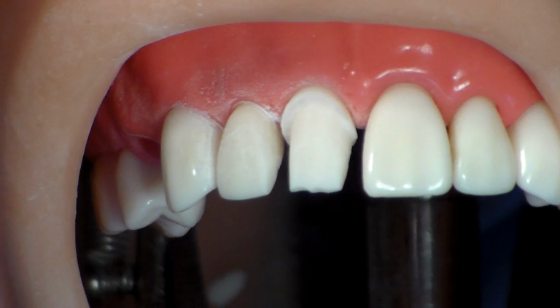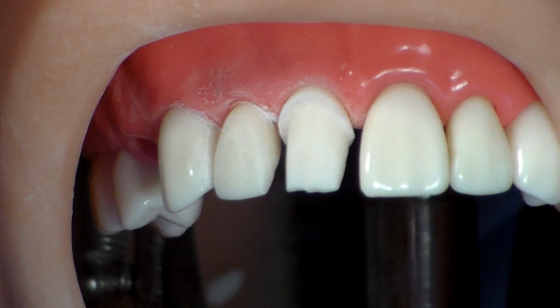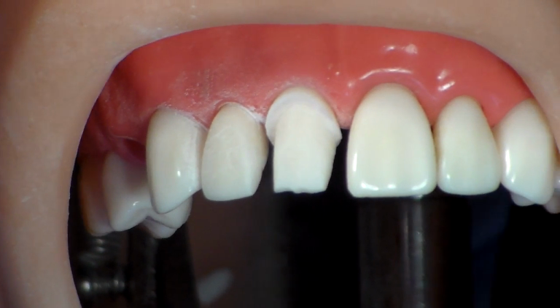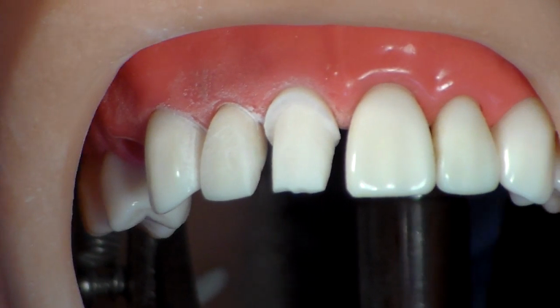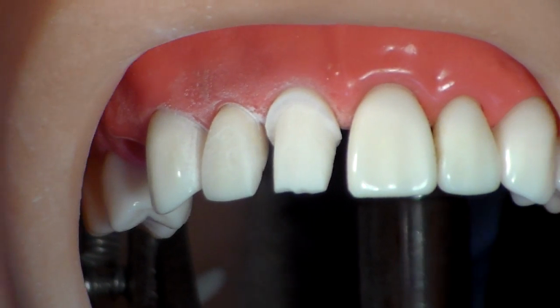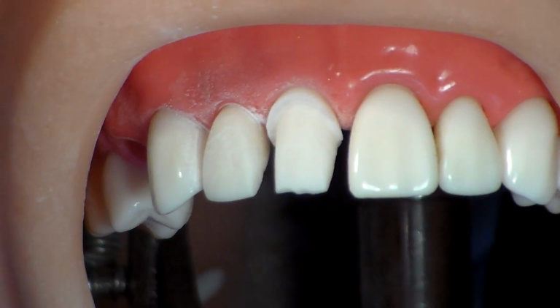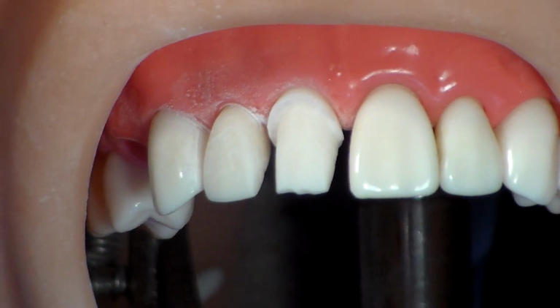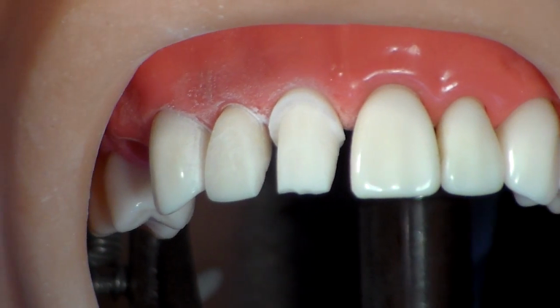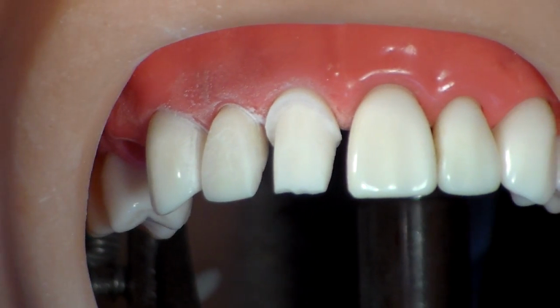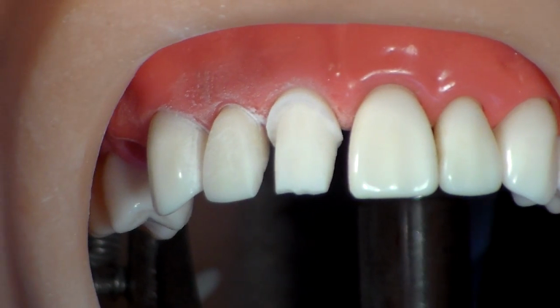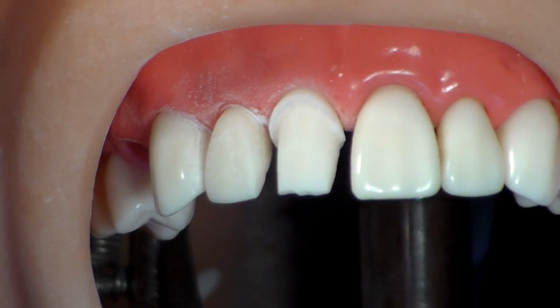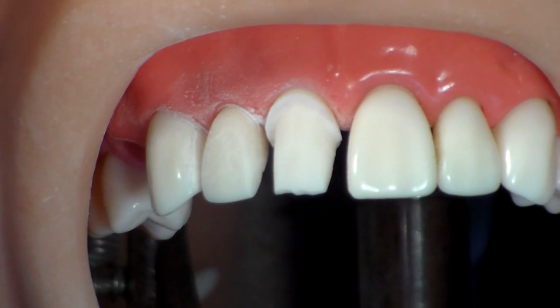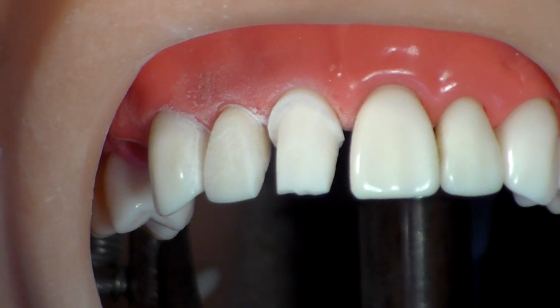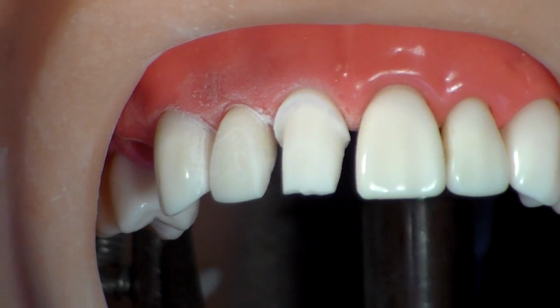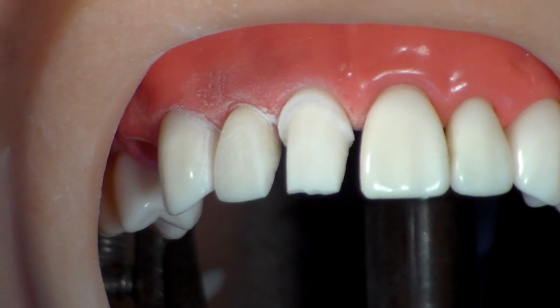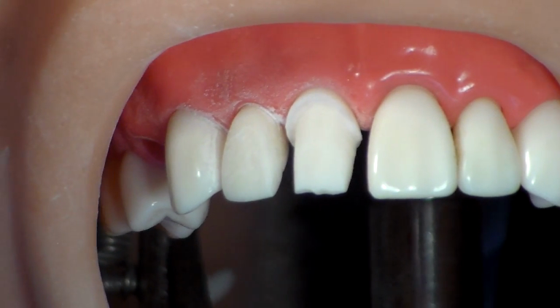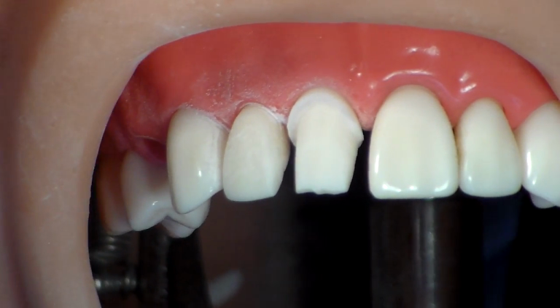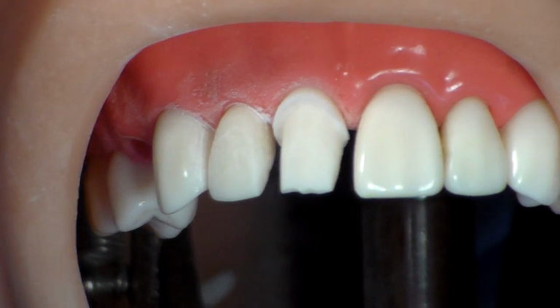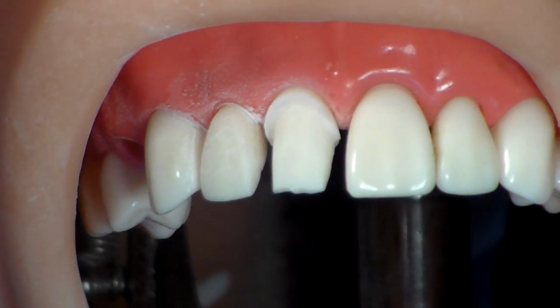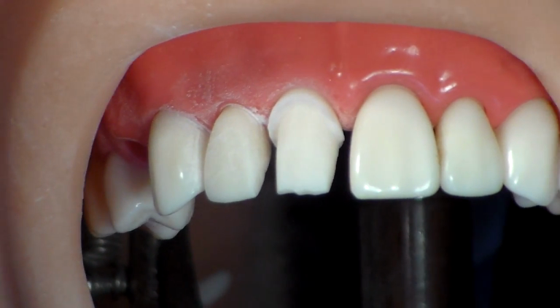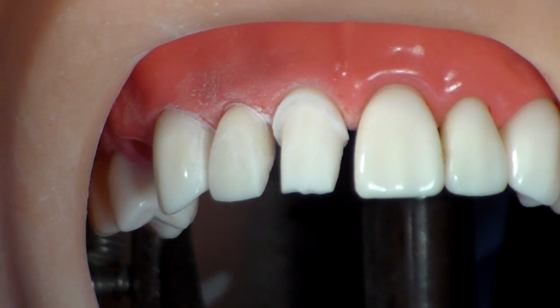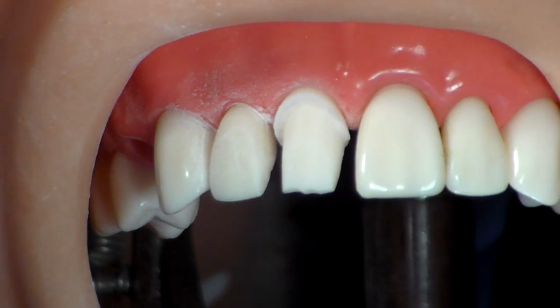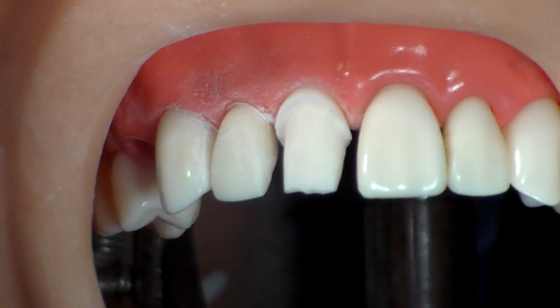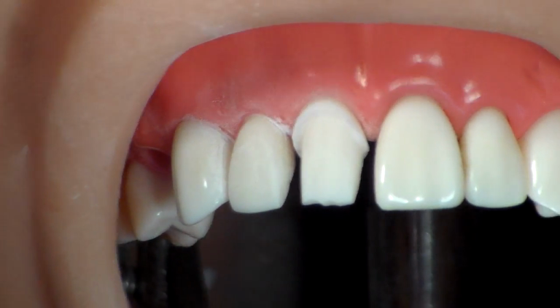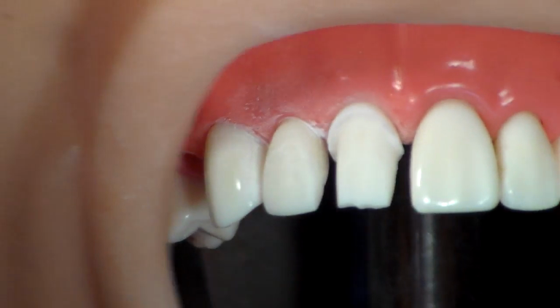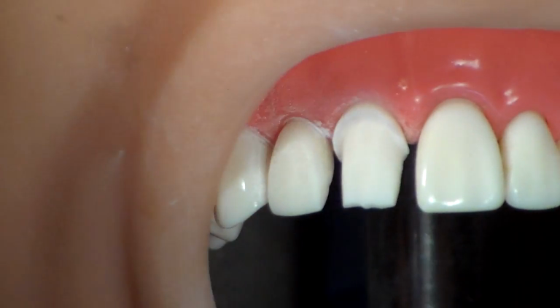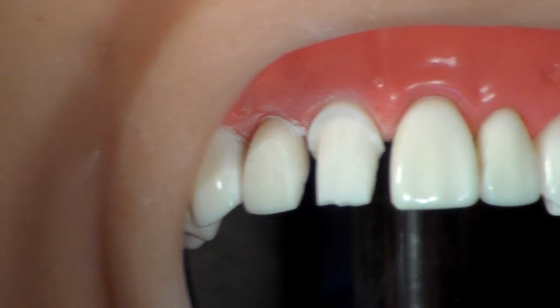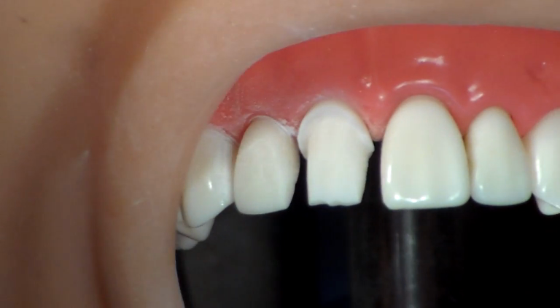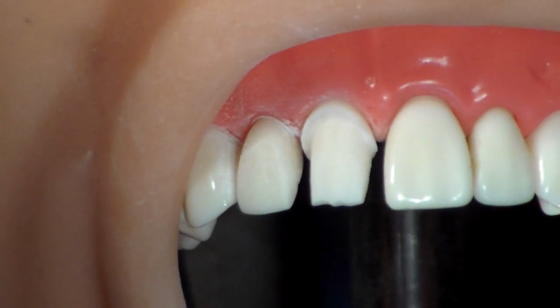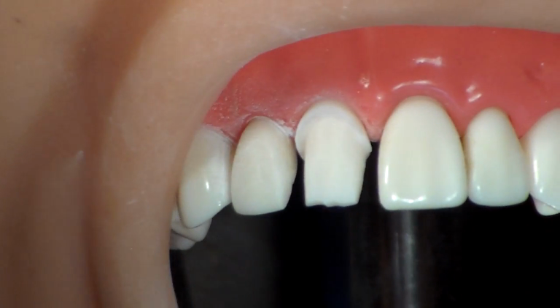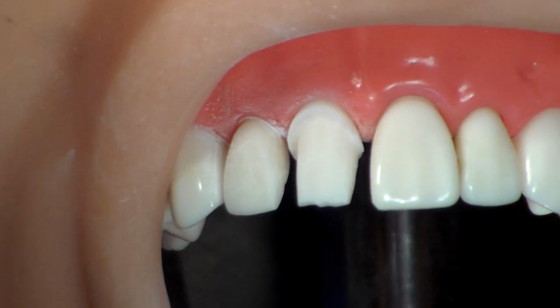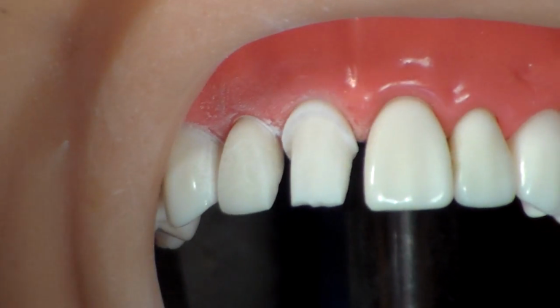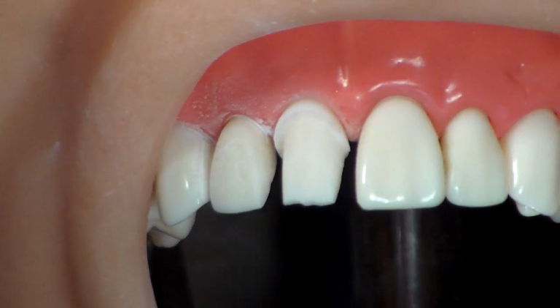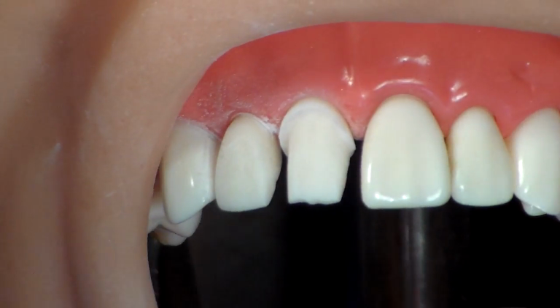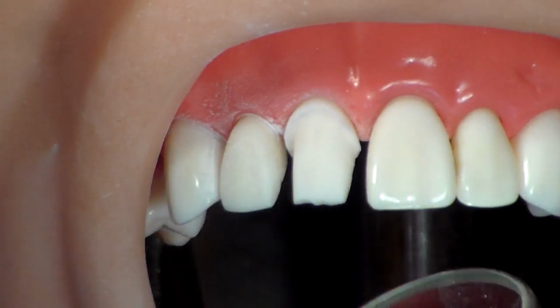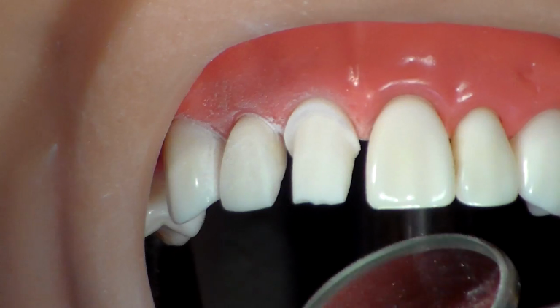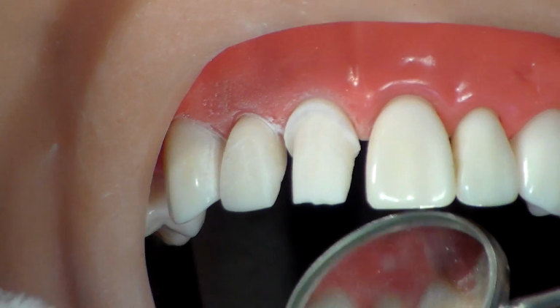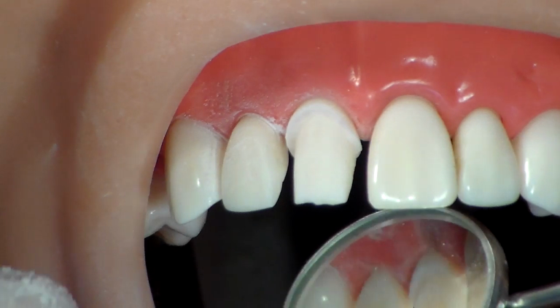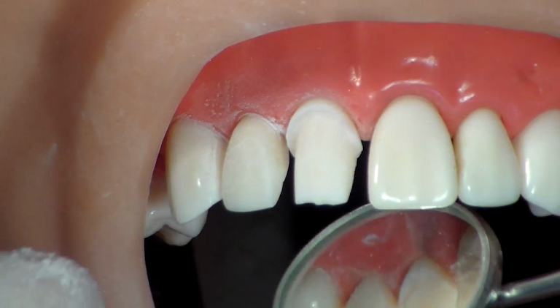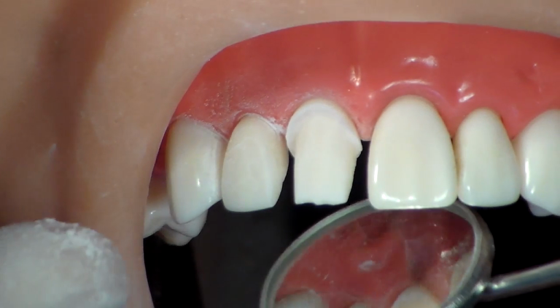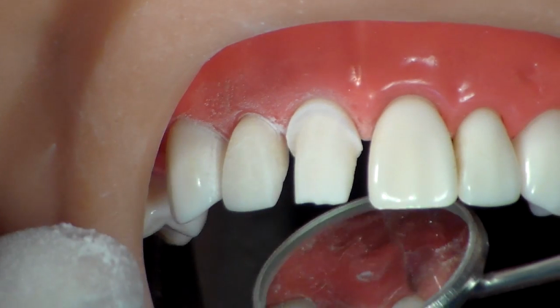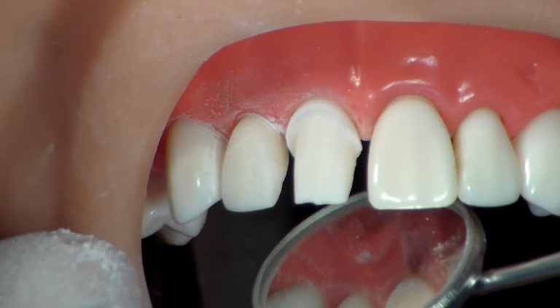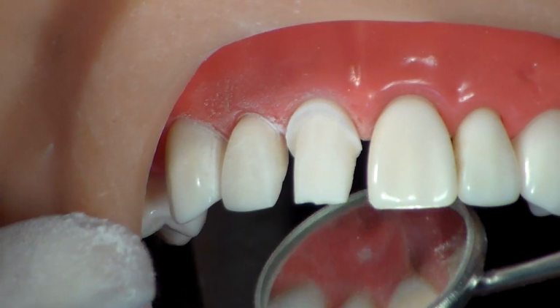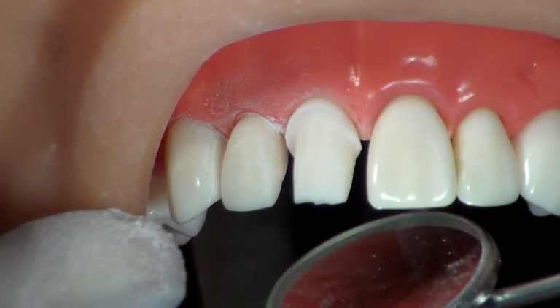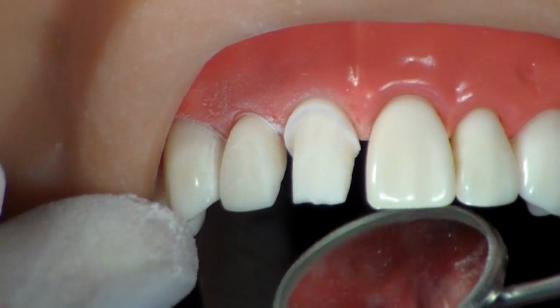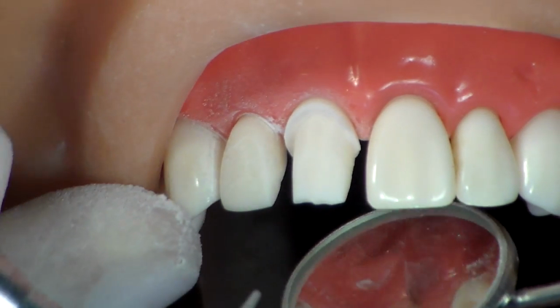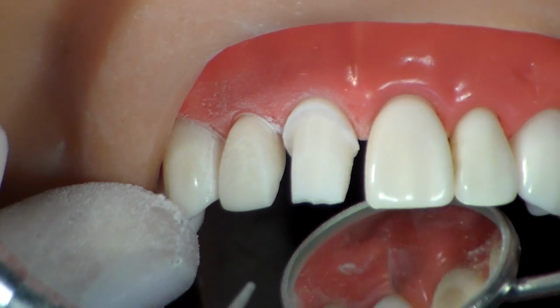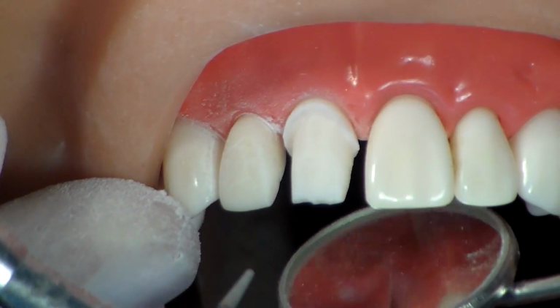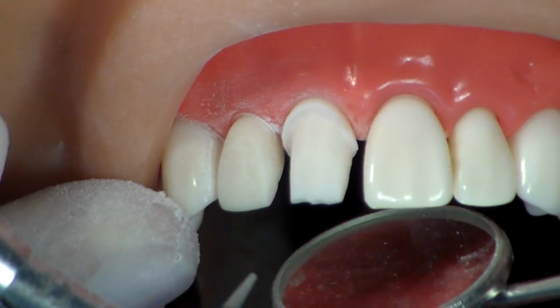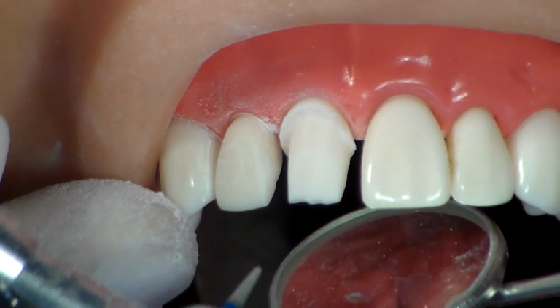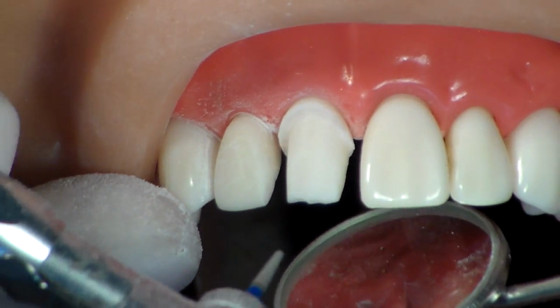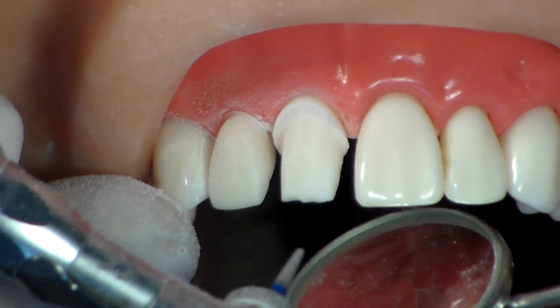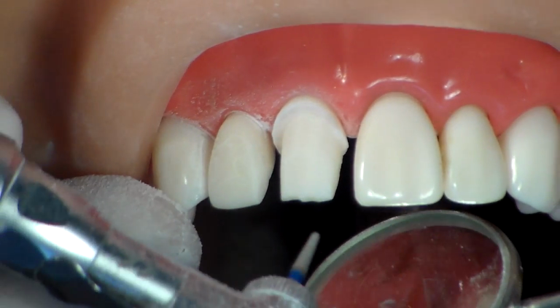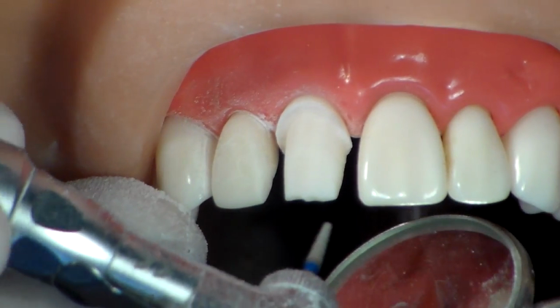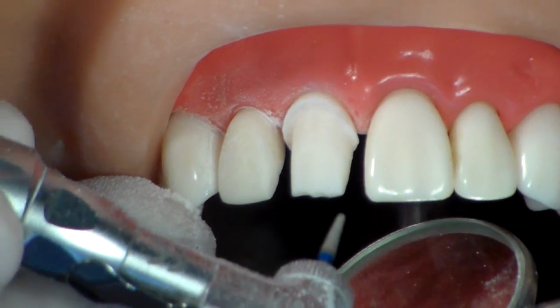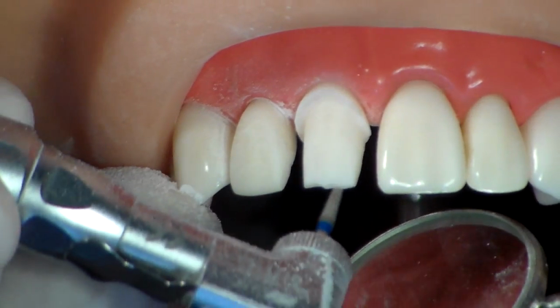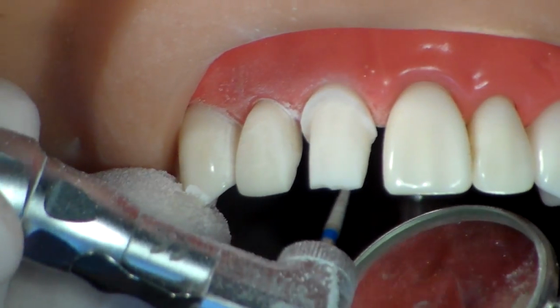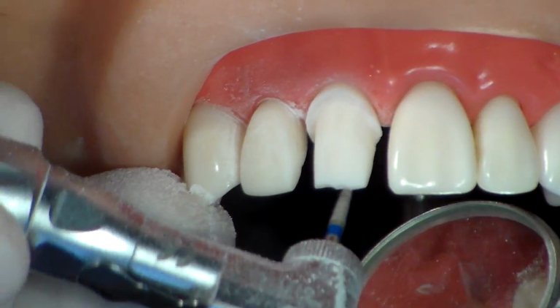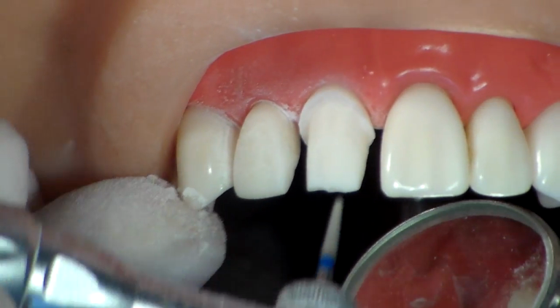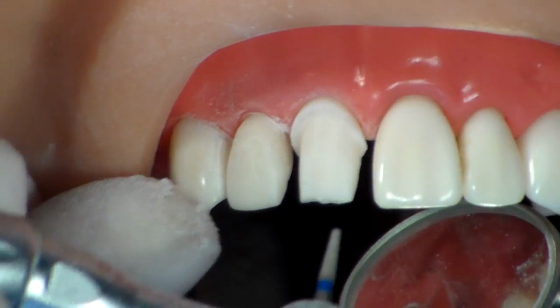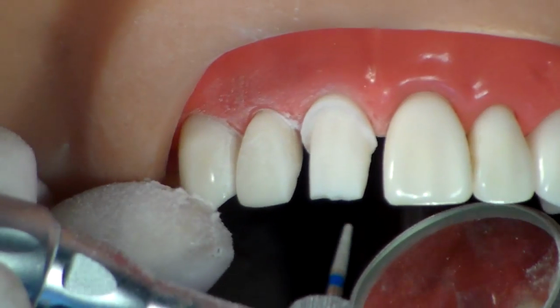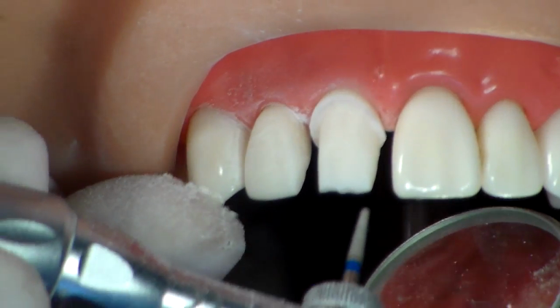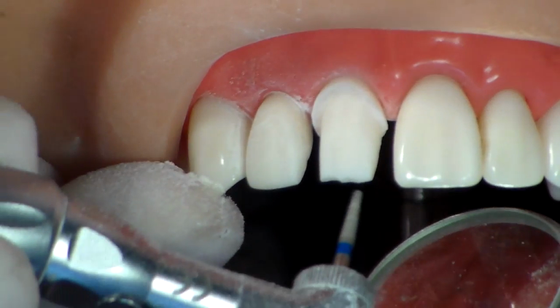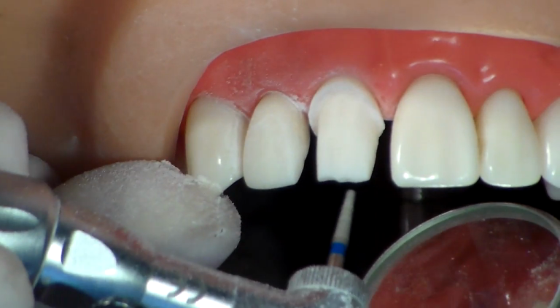You need to have one to two millimeter margin all around, and it needs to follow the contour of the gum.